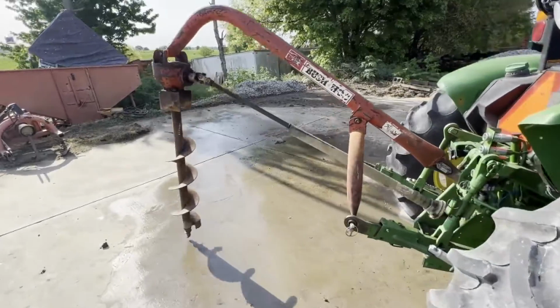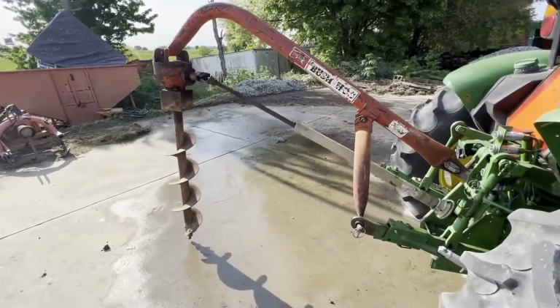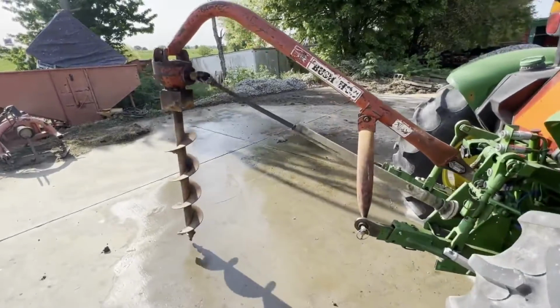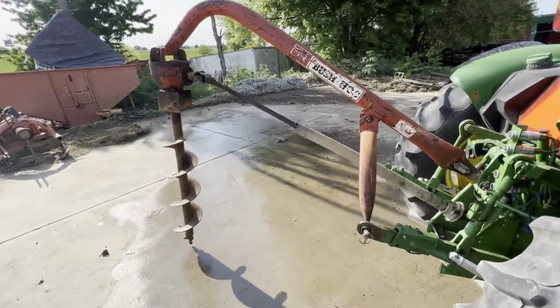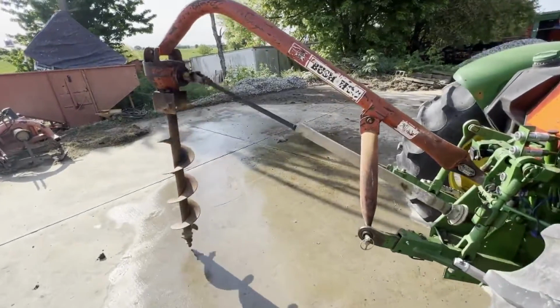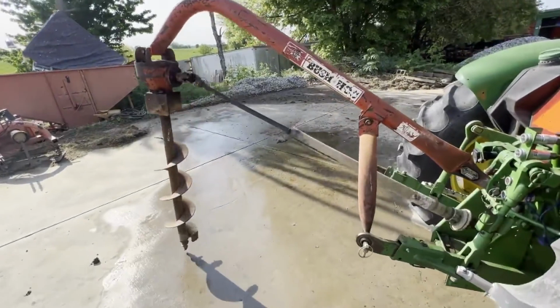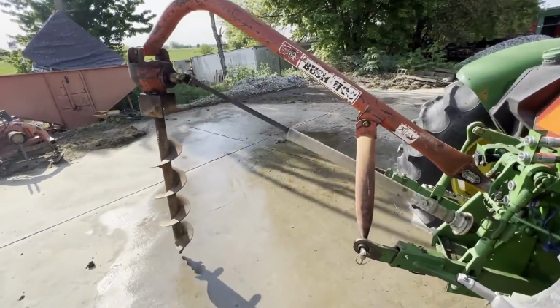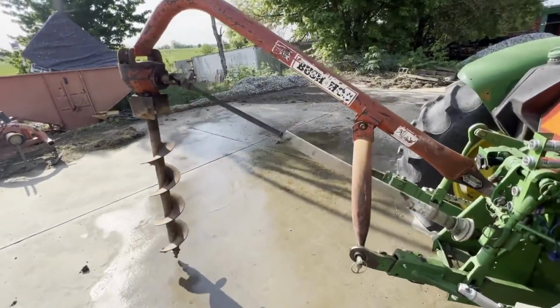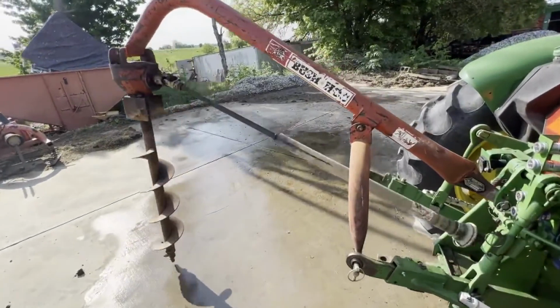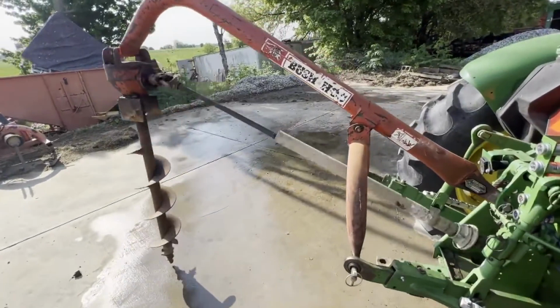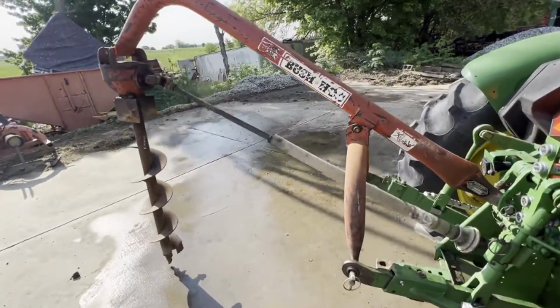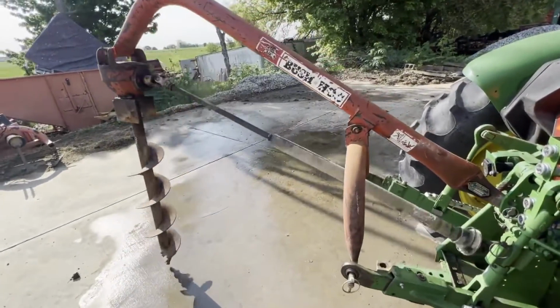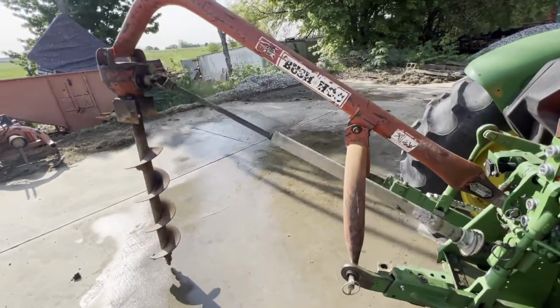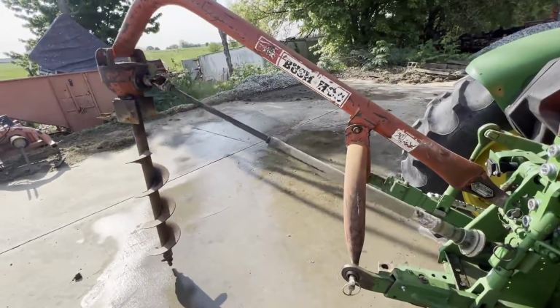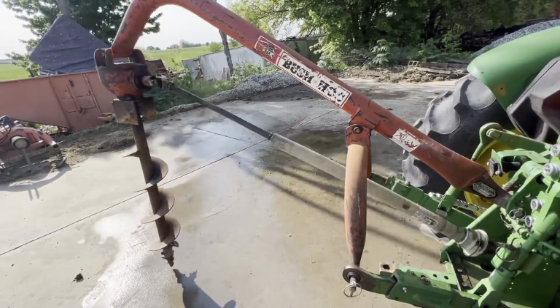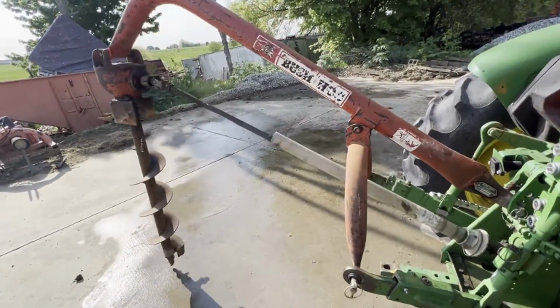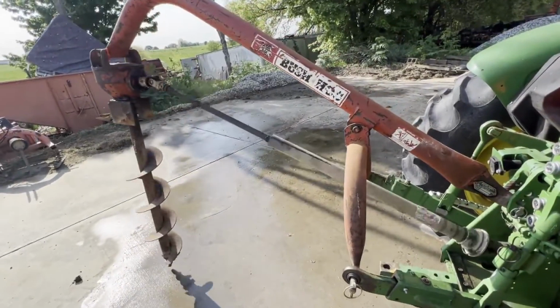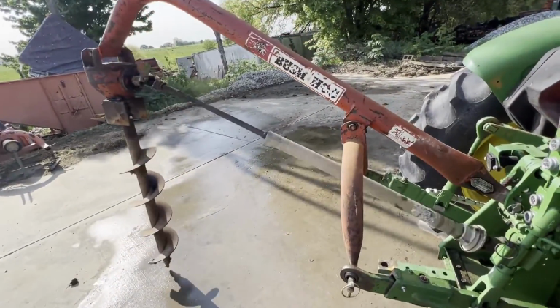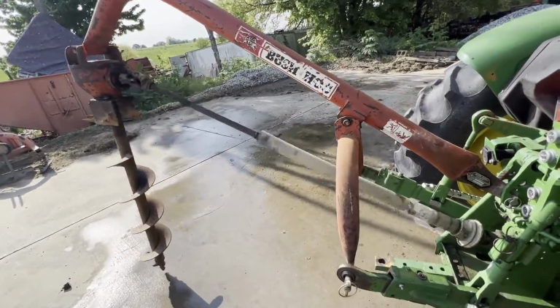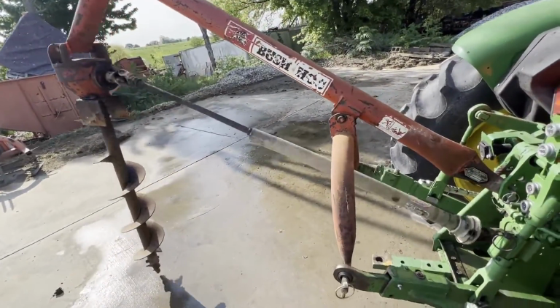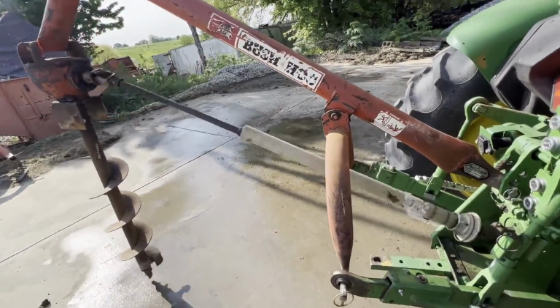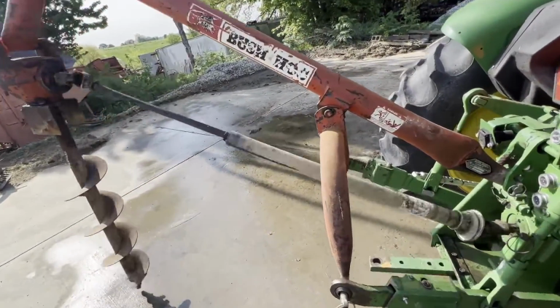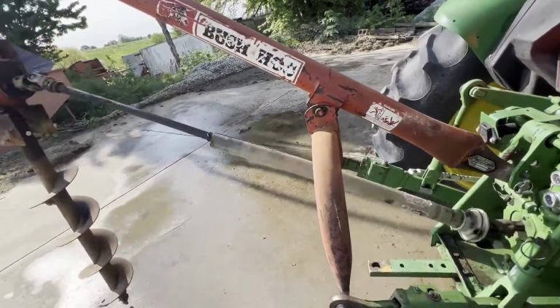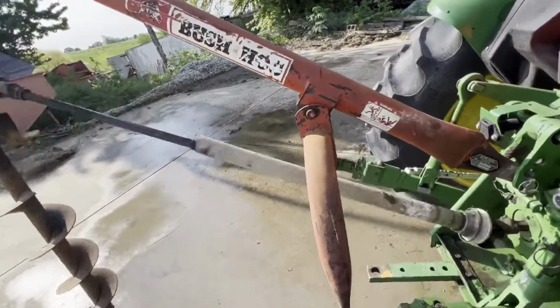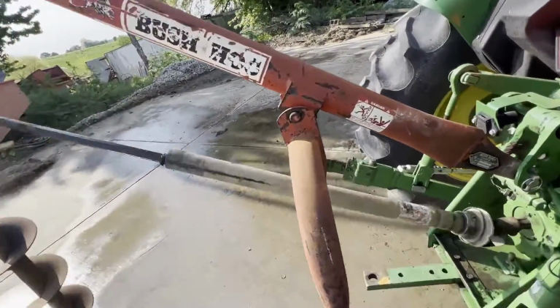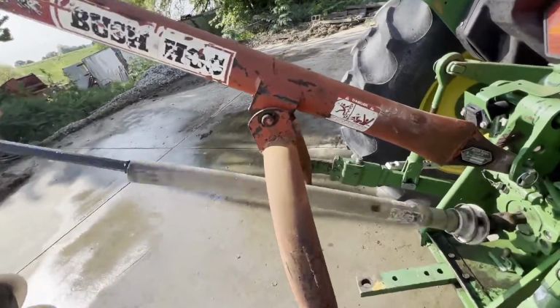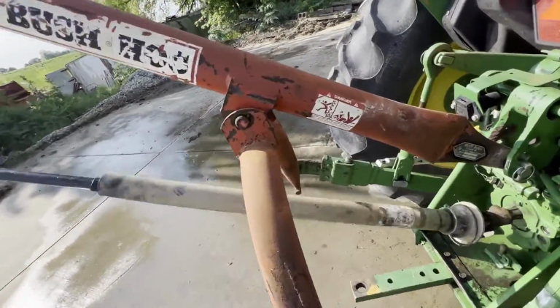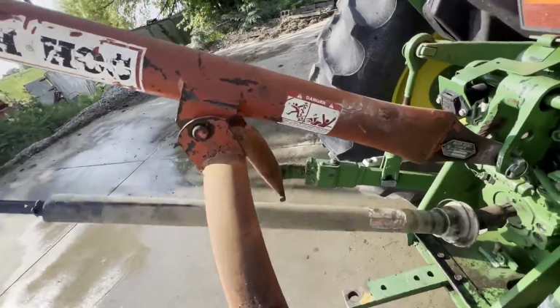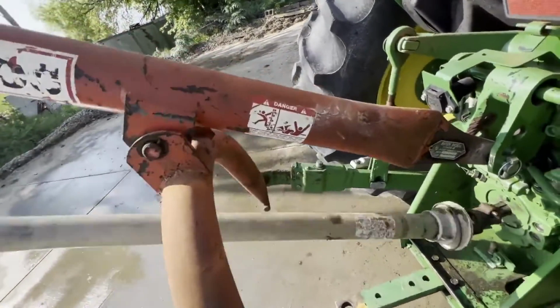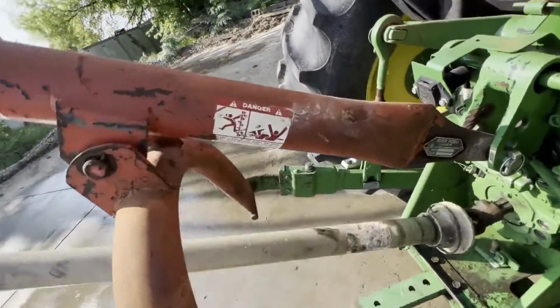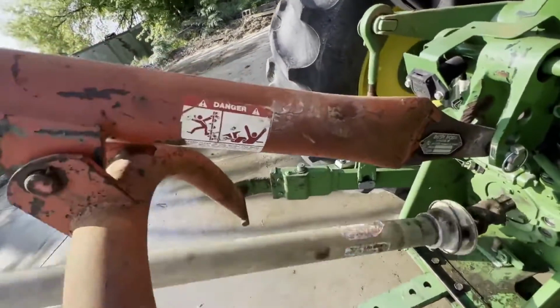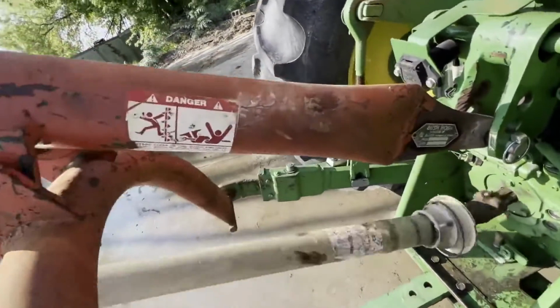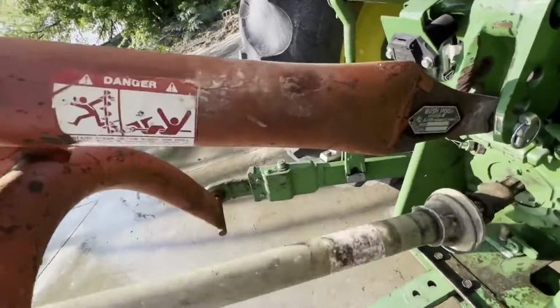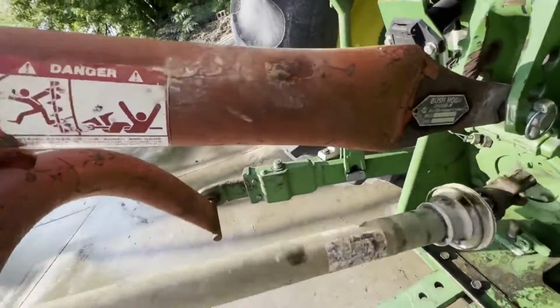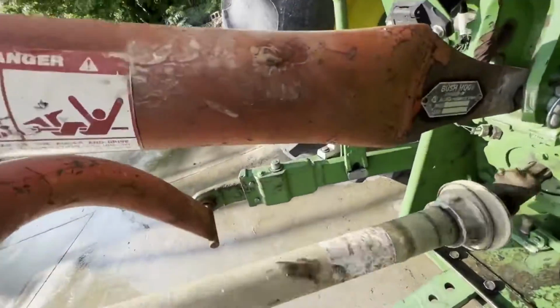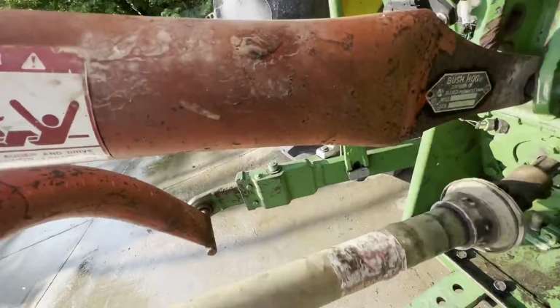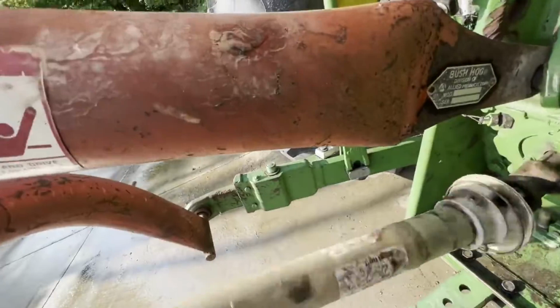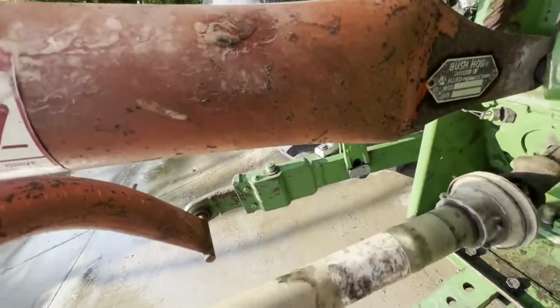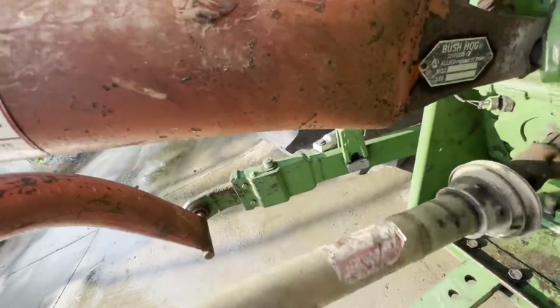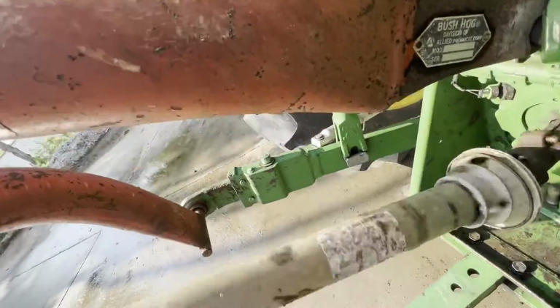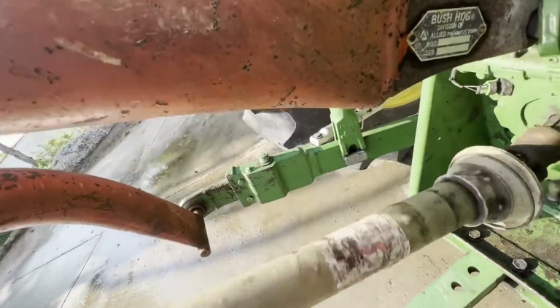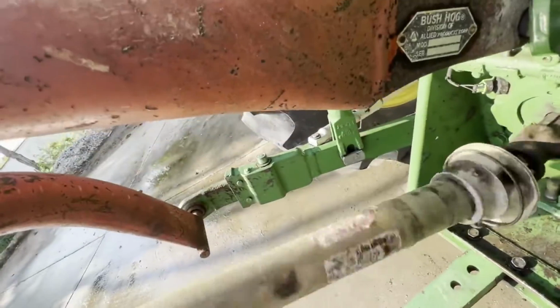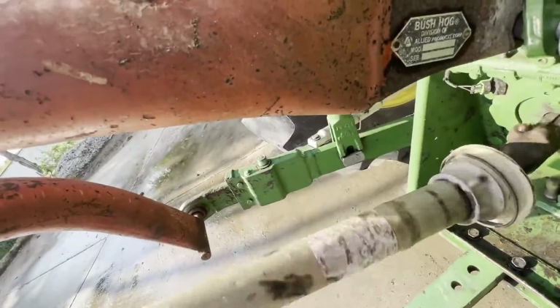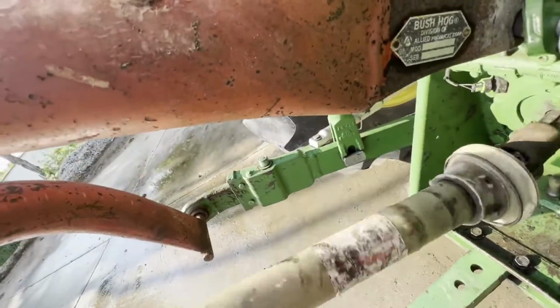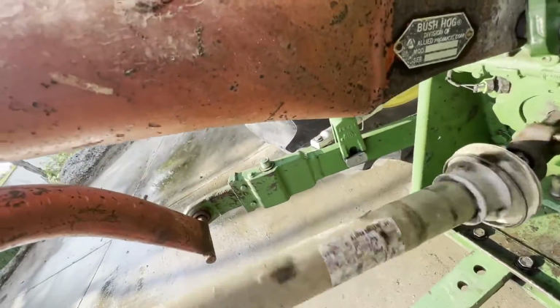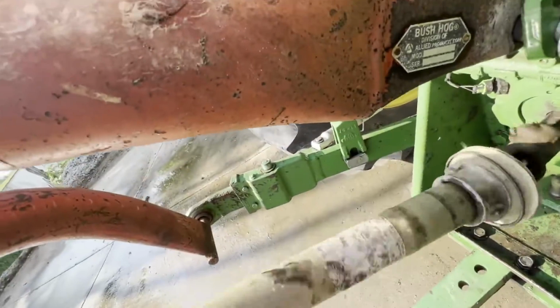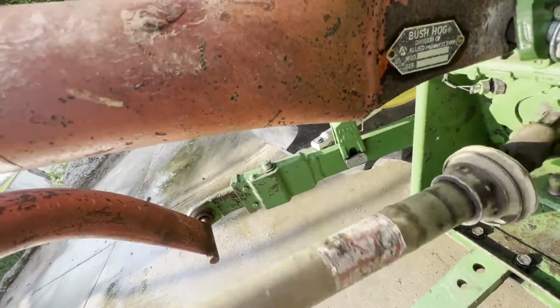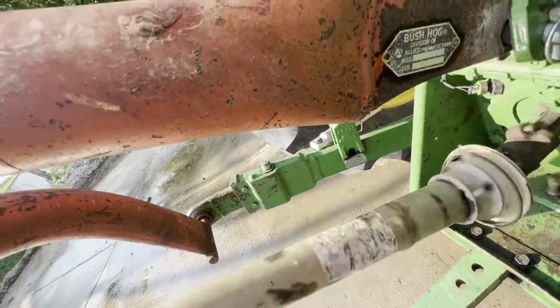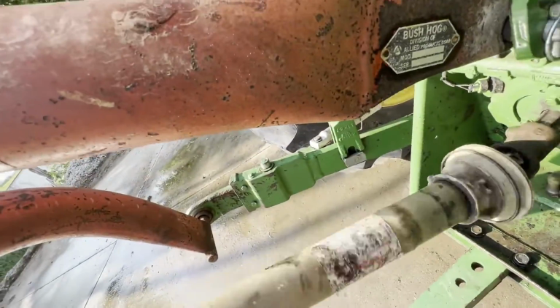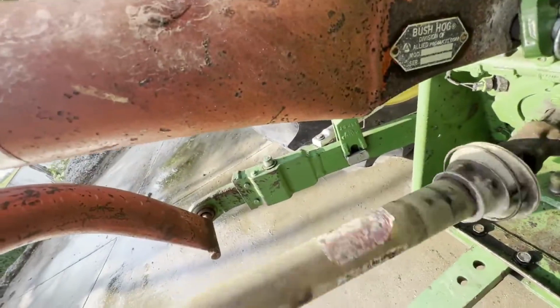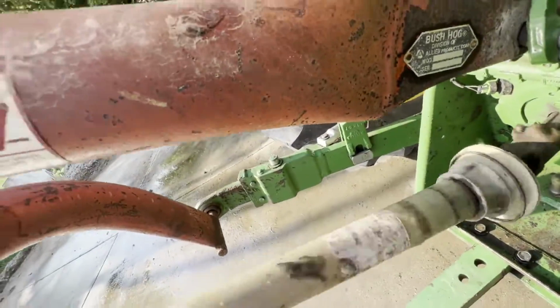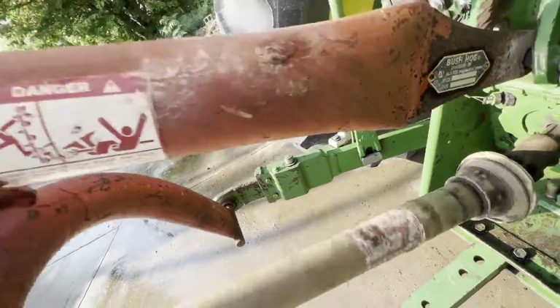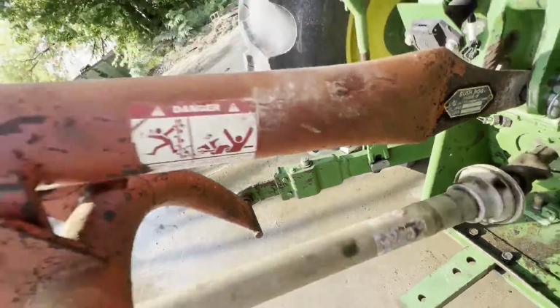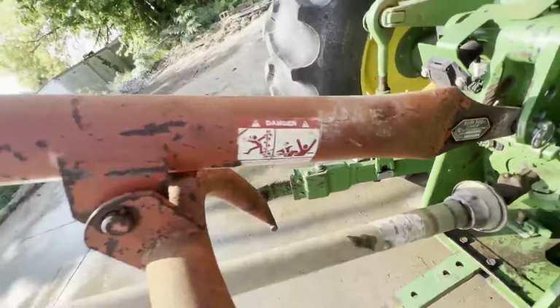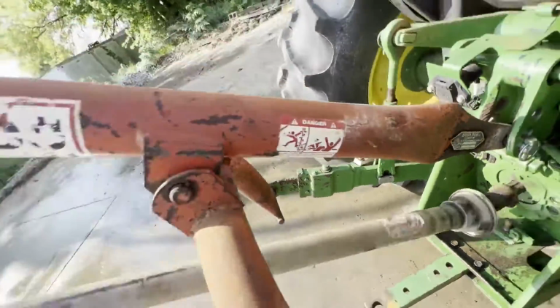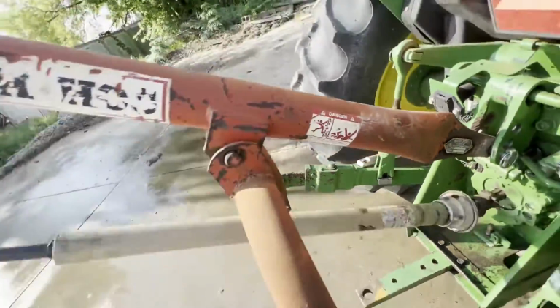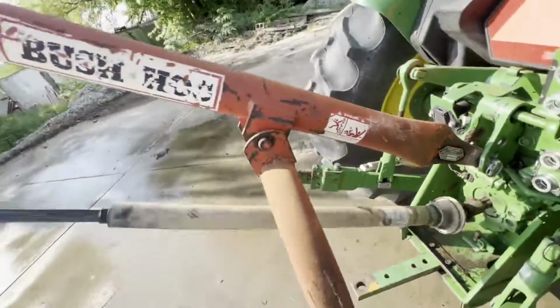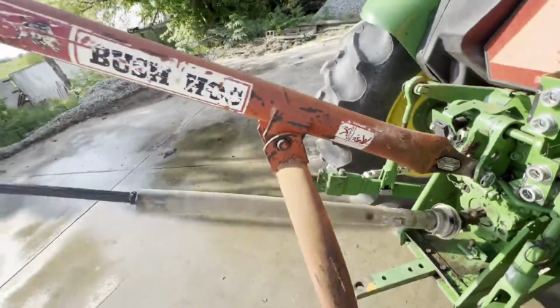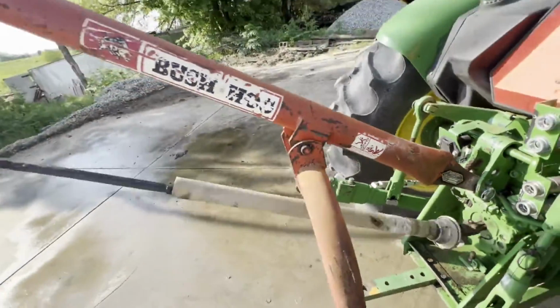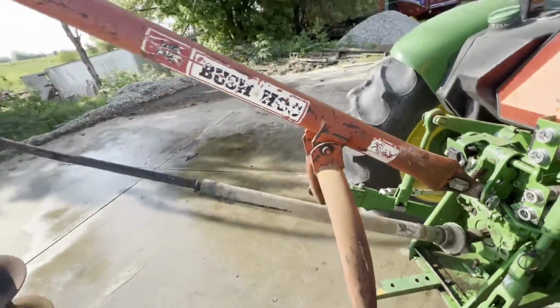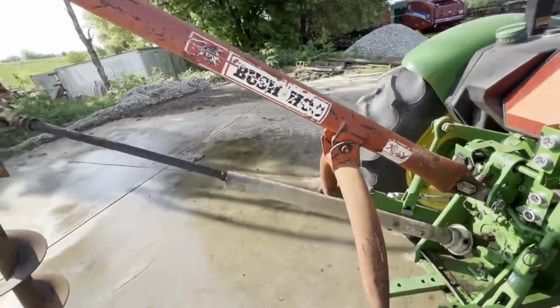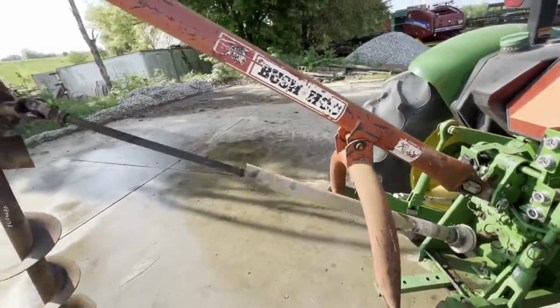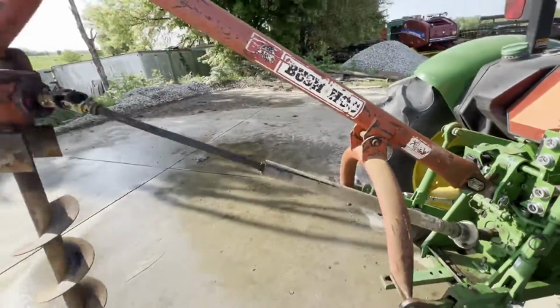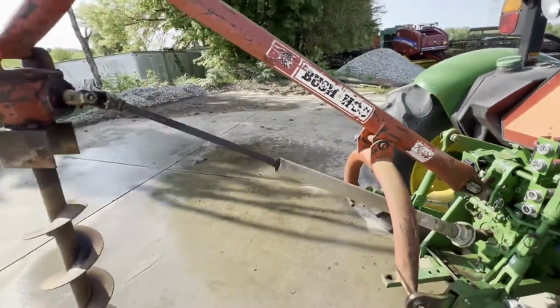Folks, here's a Bush Hog post hole digger. The model is PHD 2101, I believe.